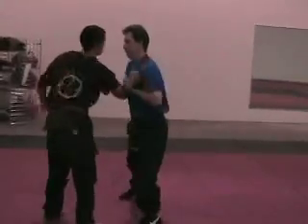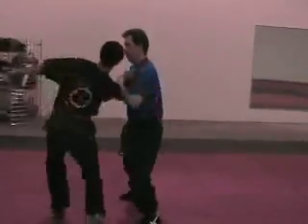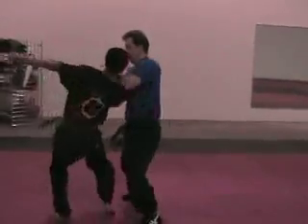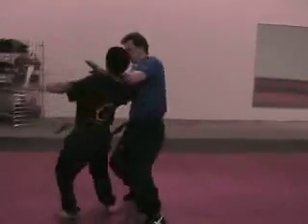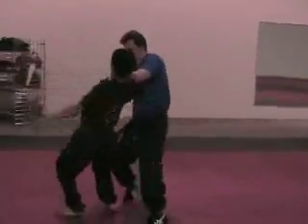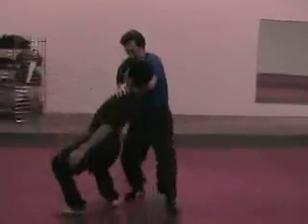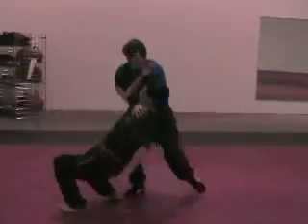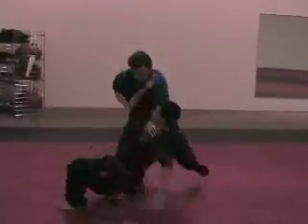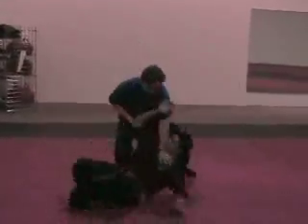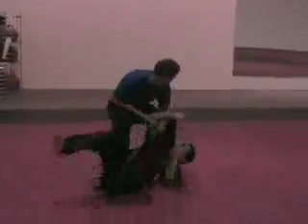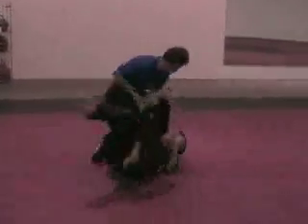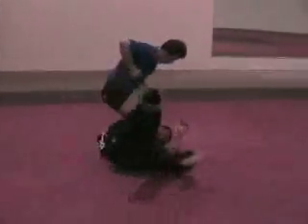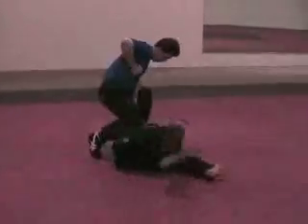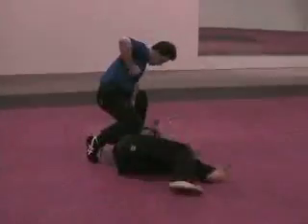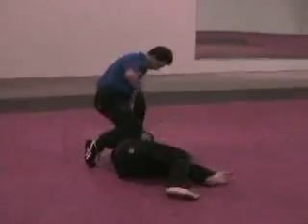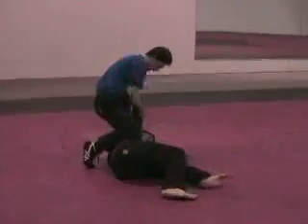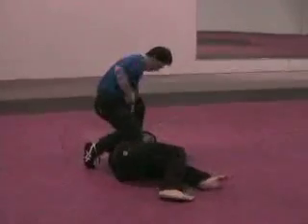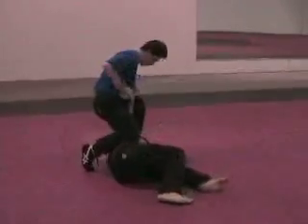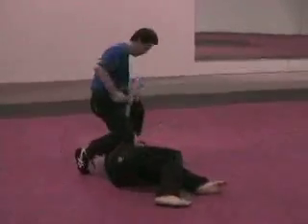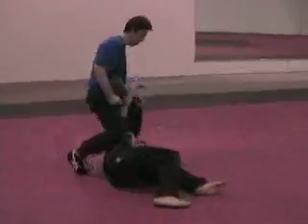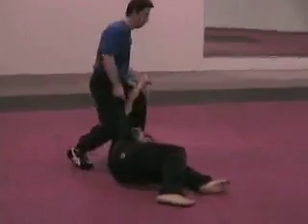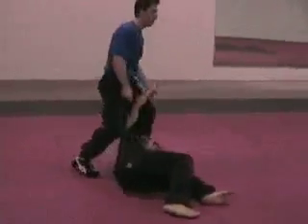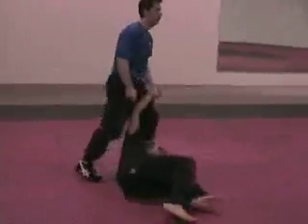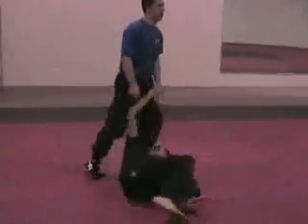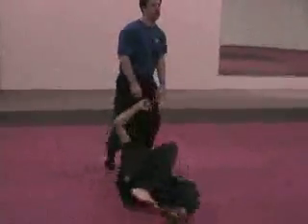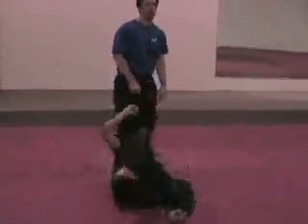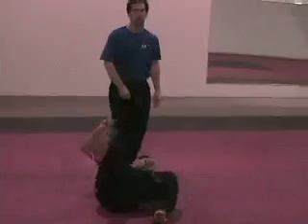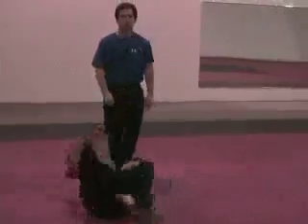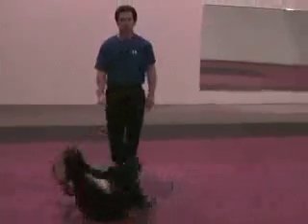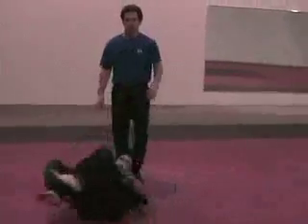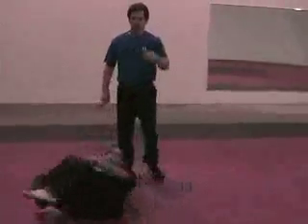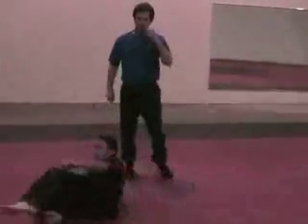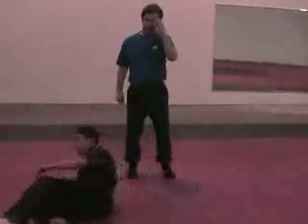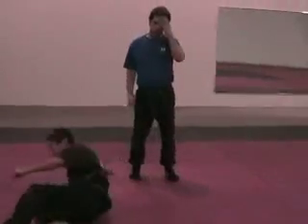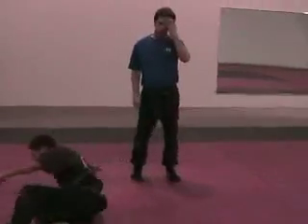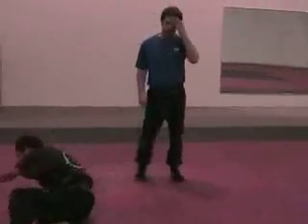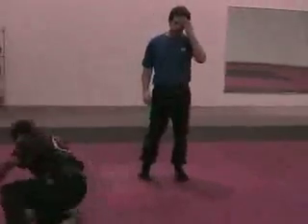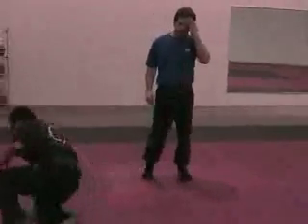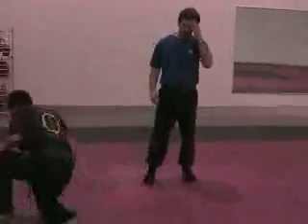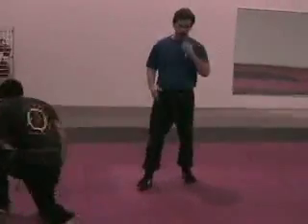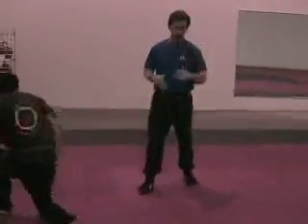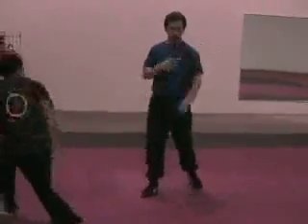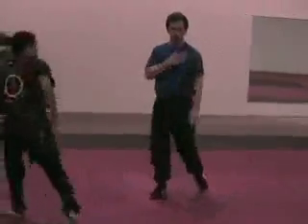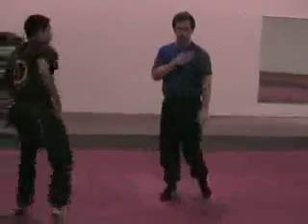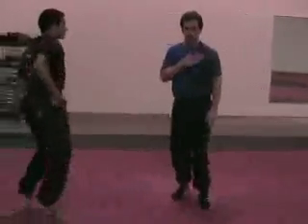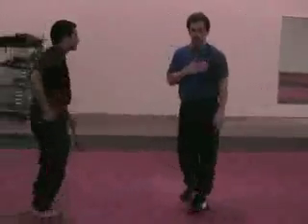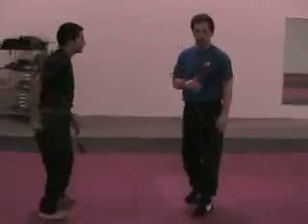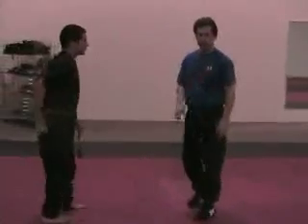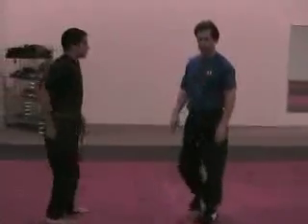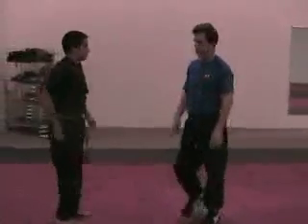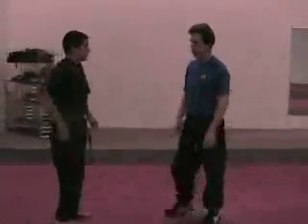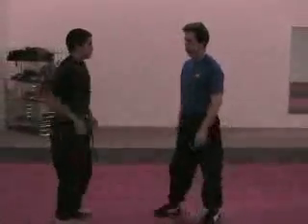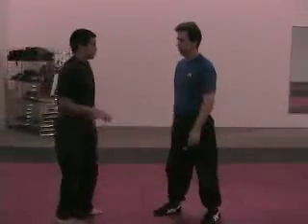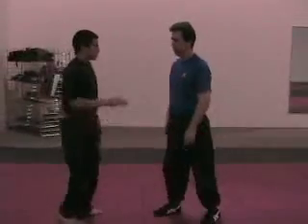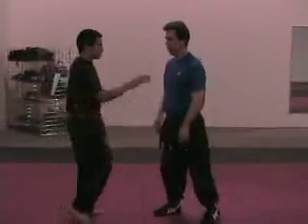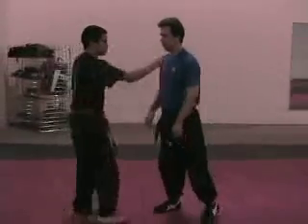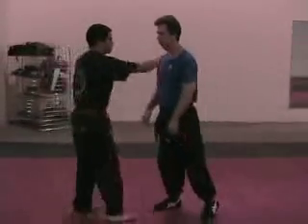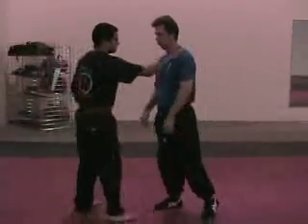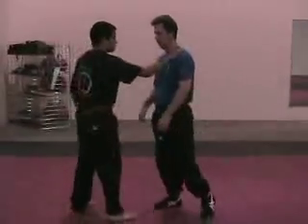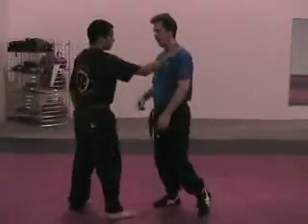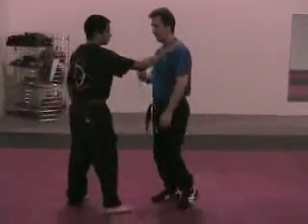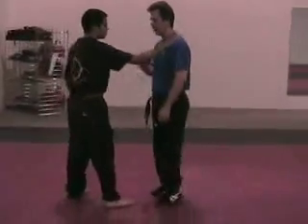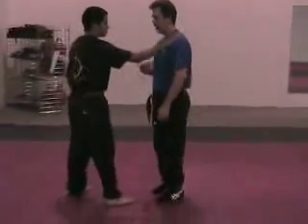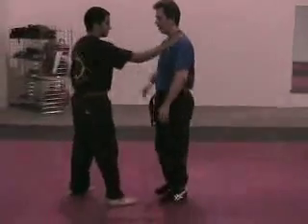Real easy. He grabs — so it's a right hand grab.